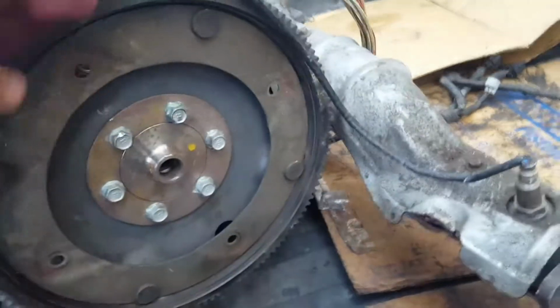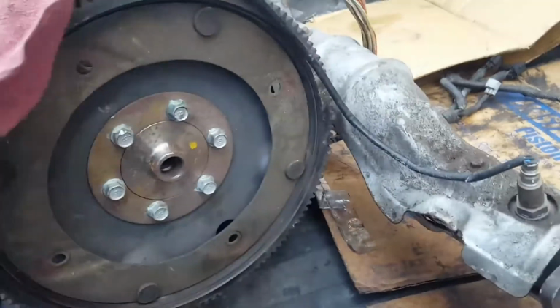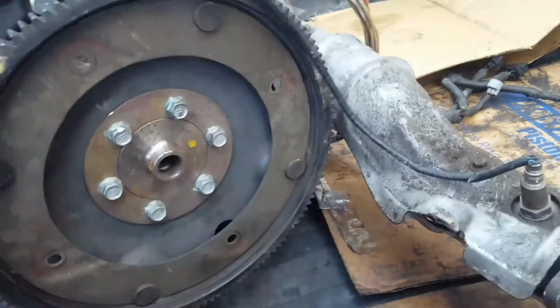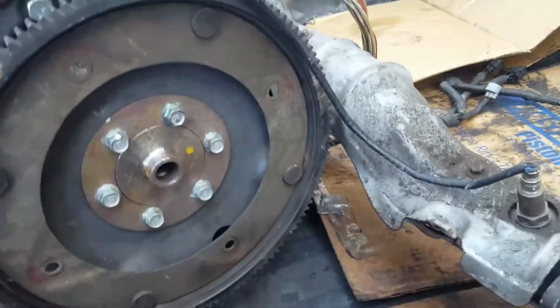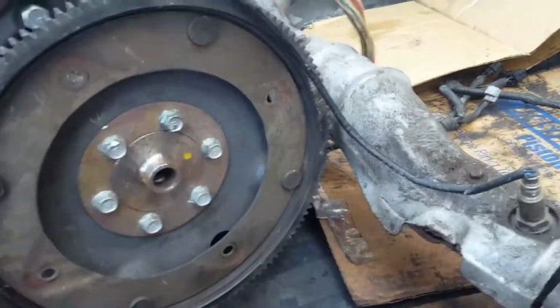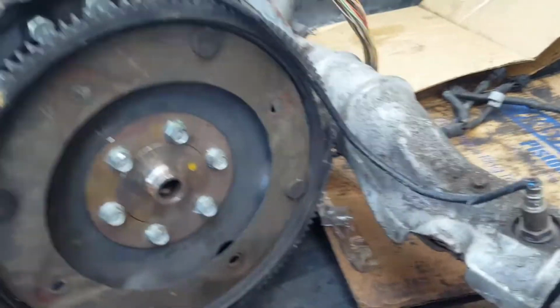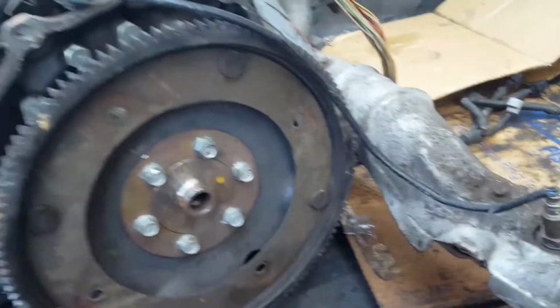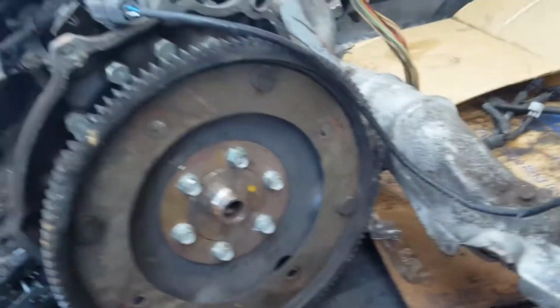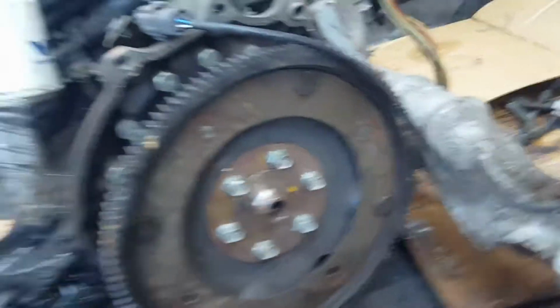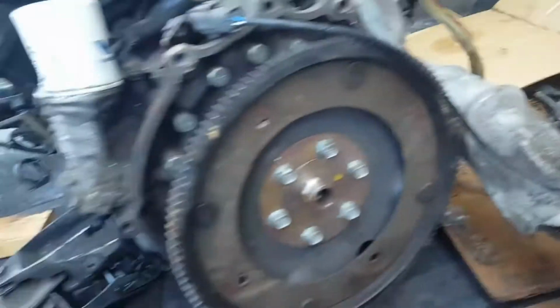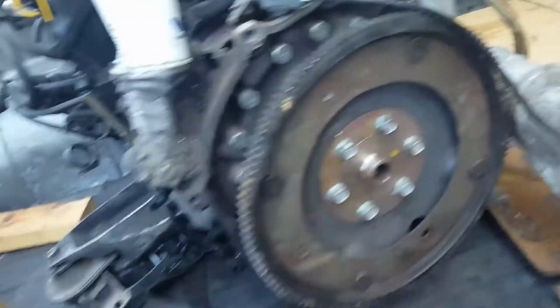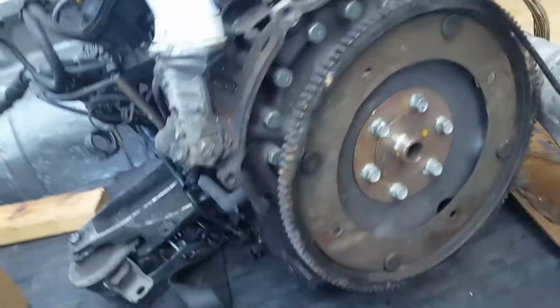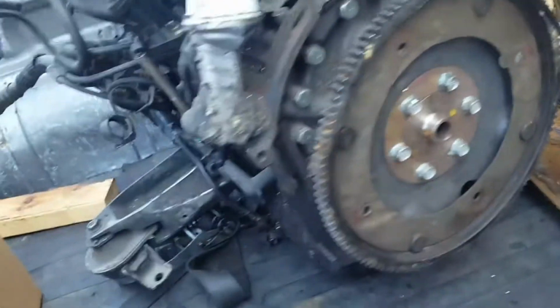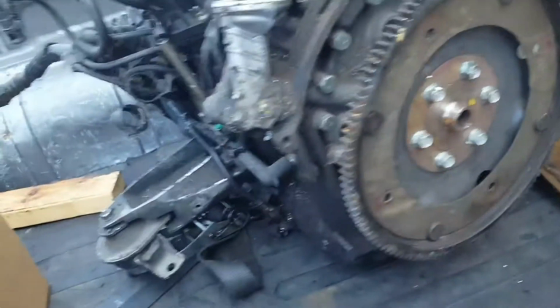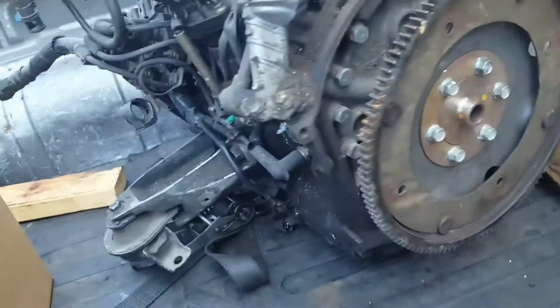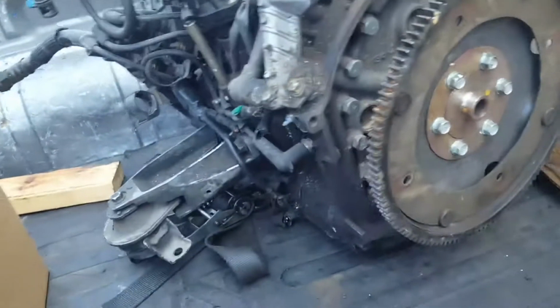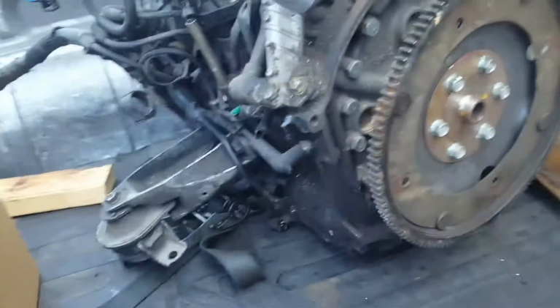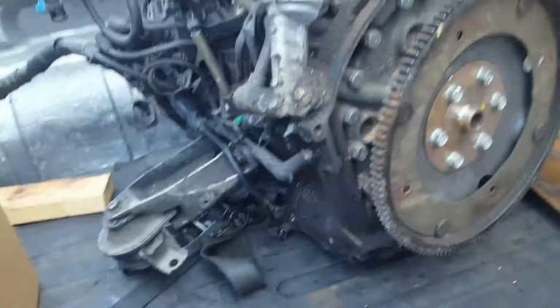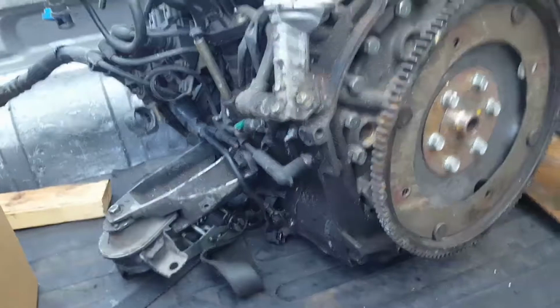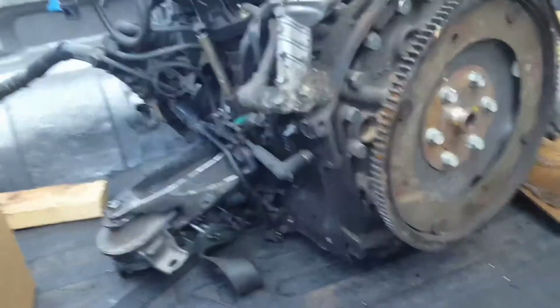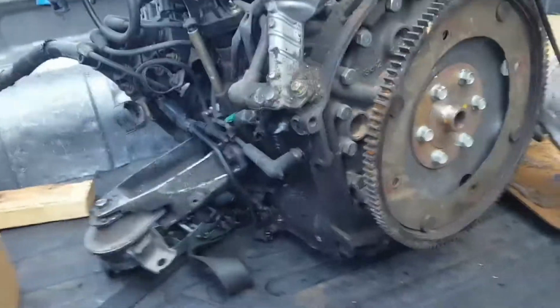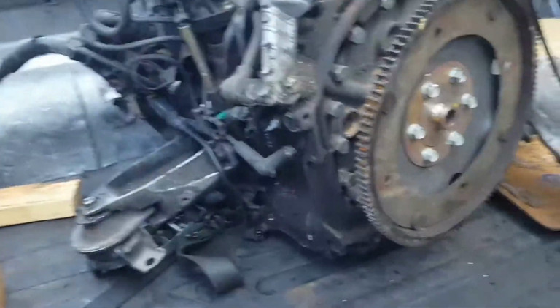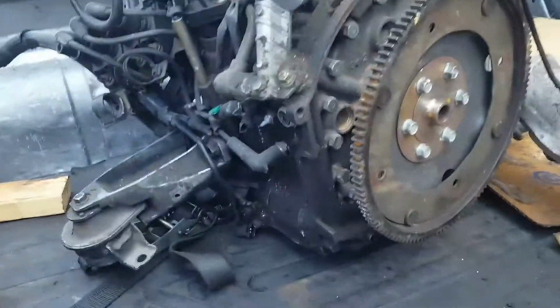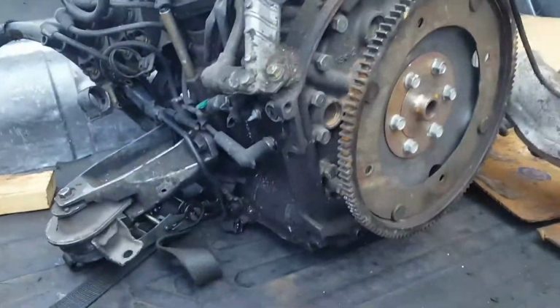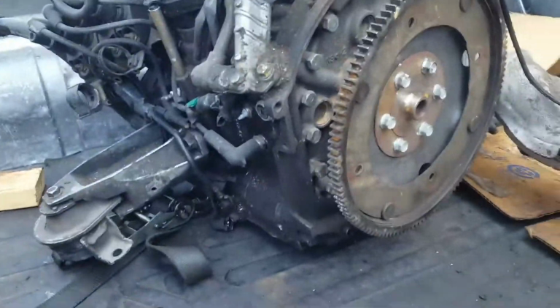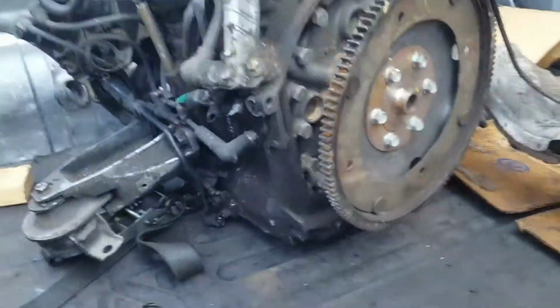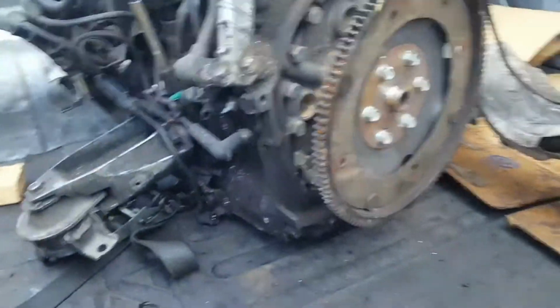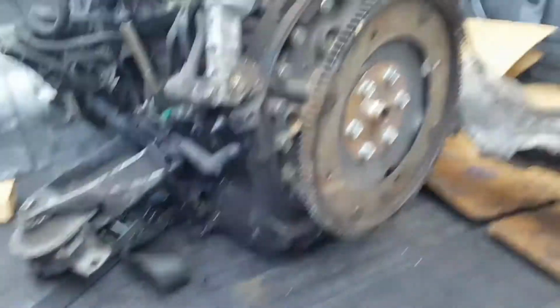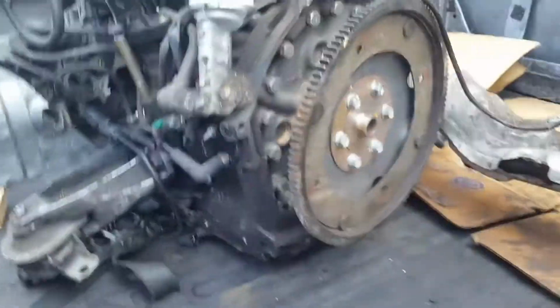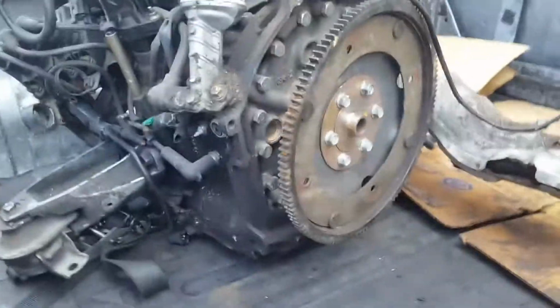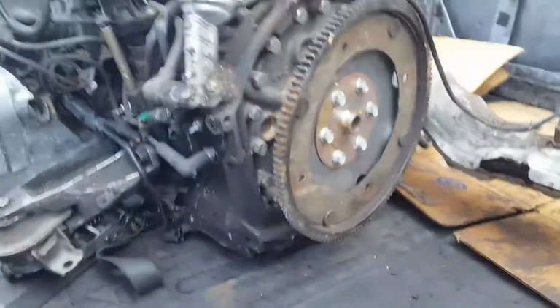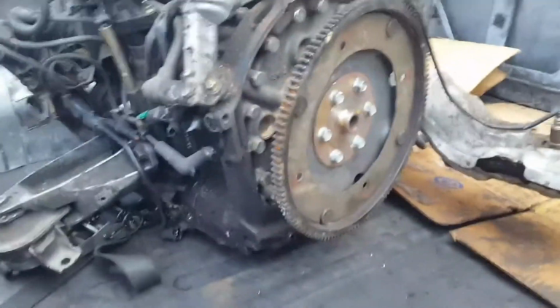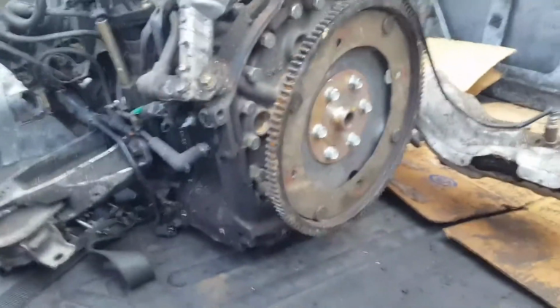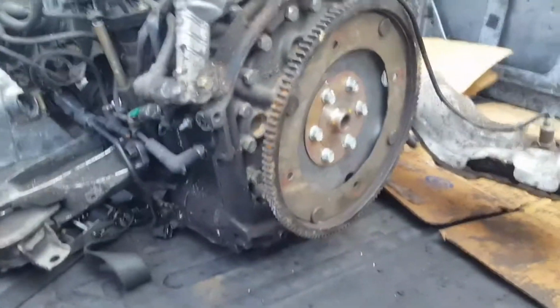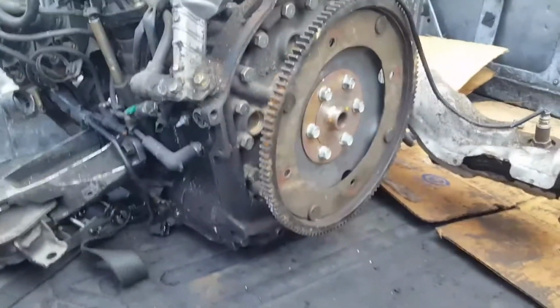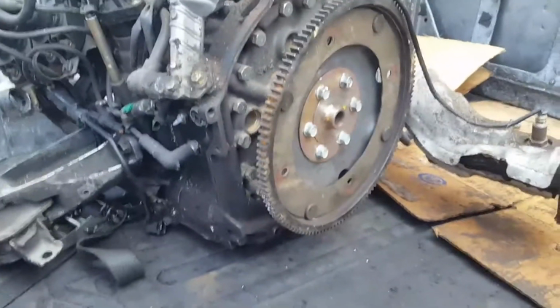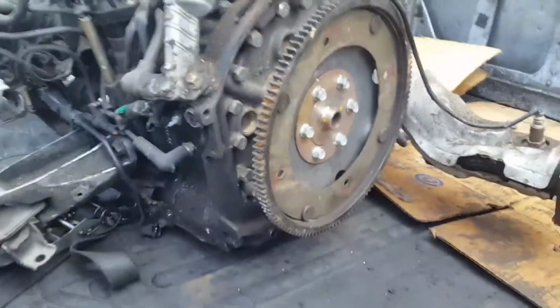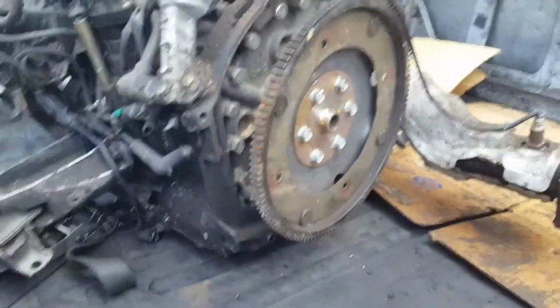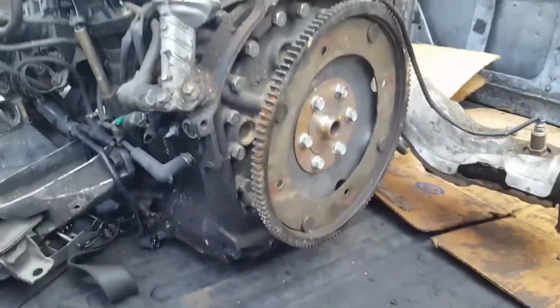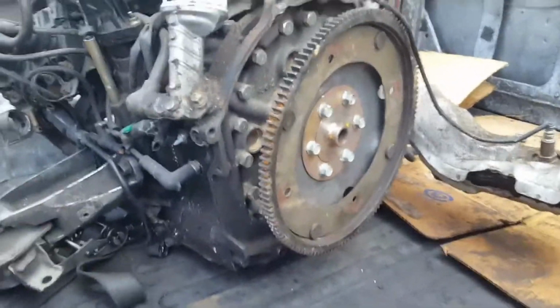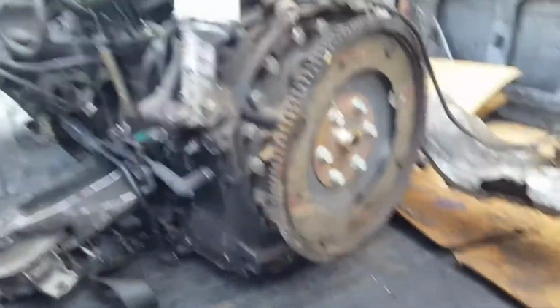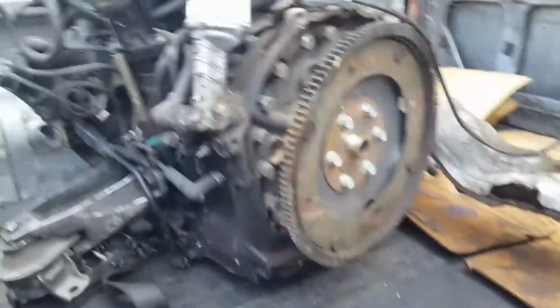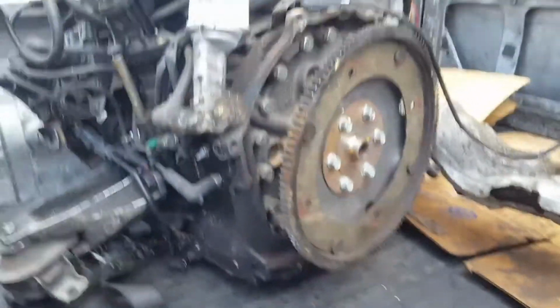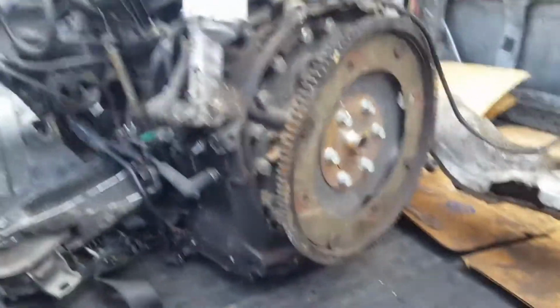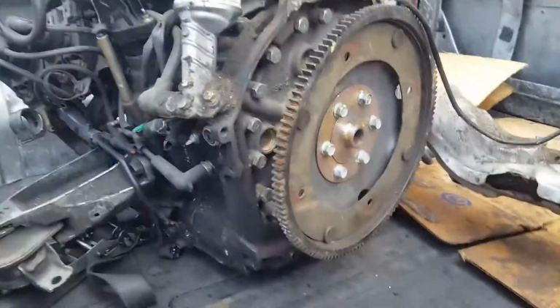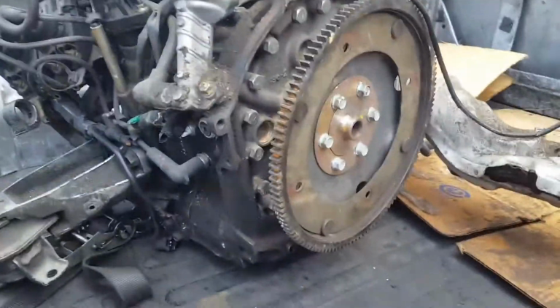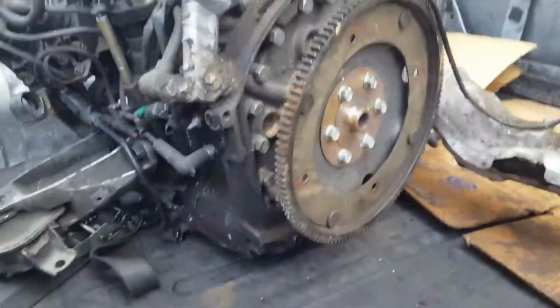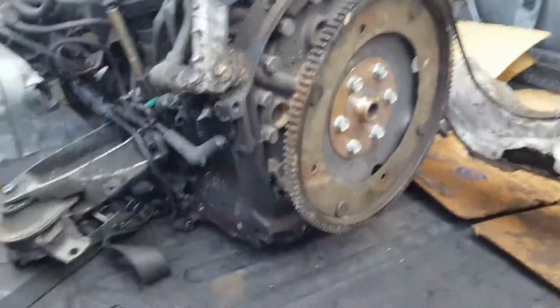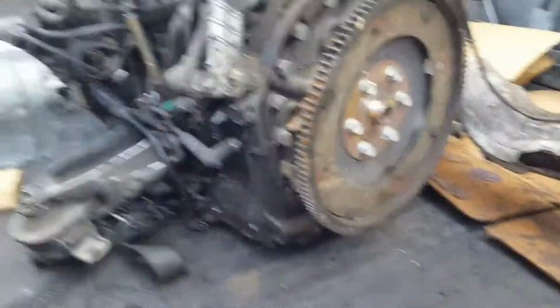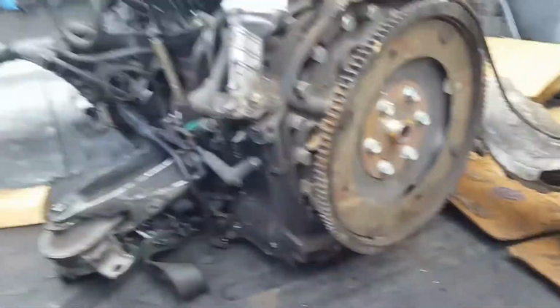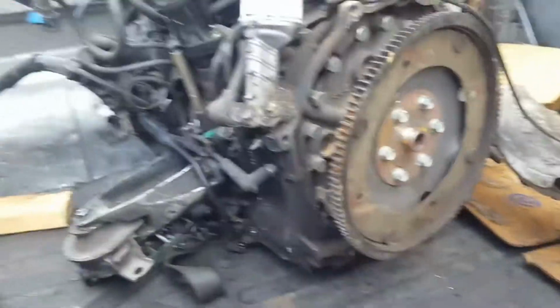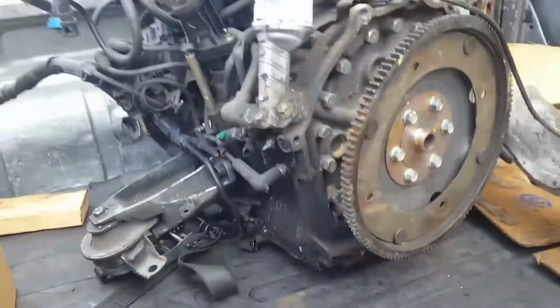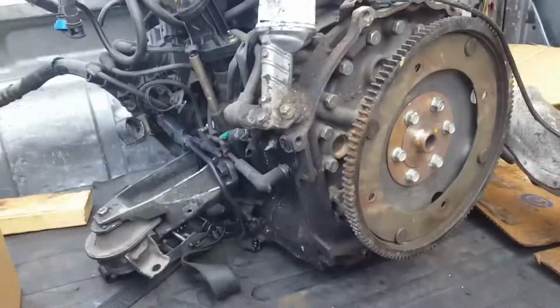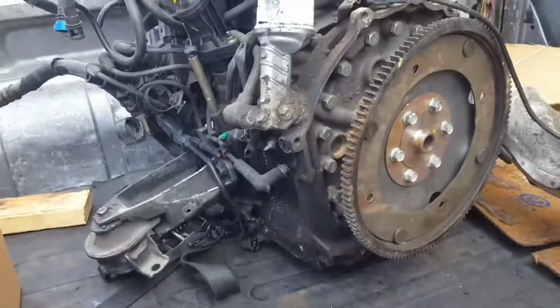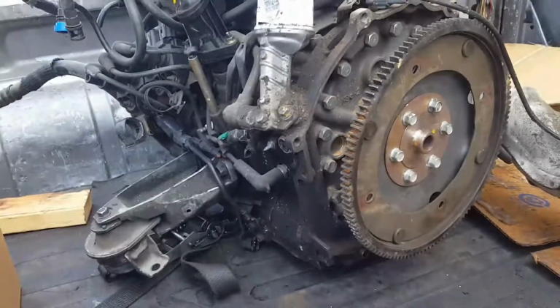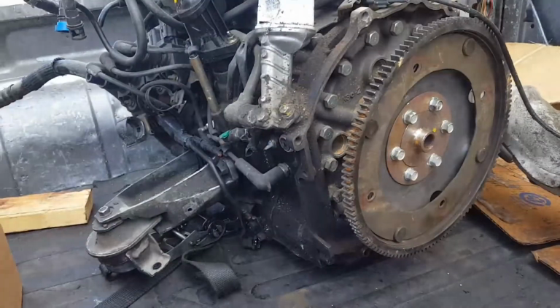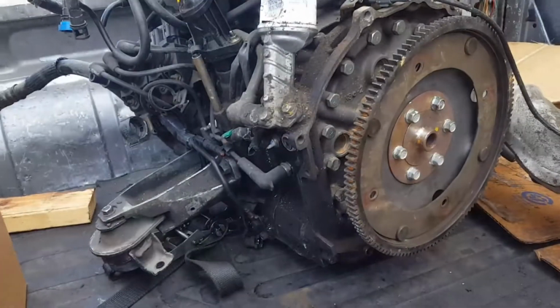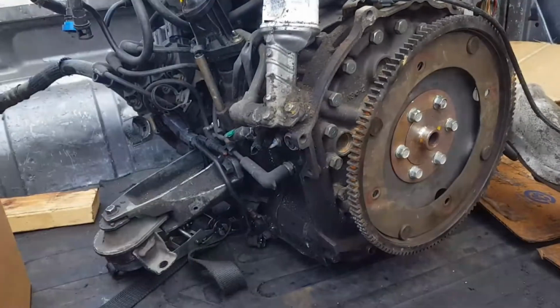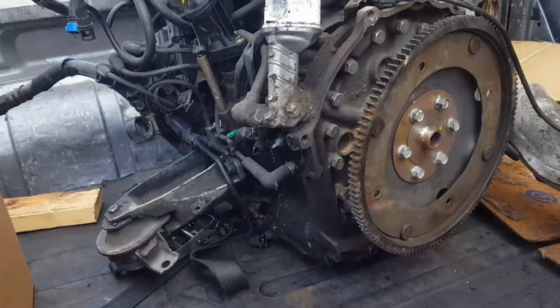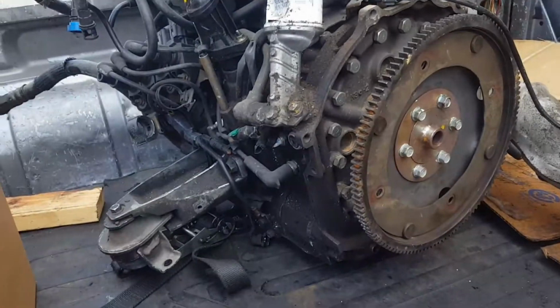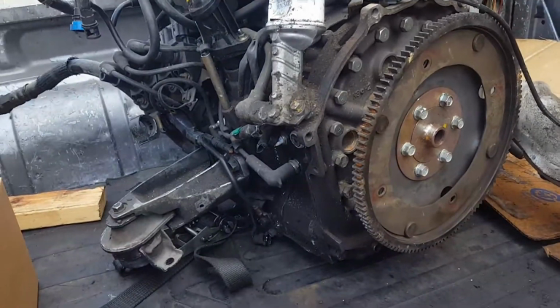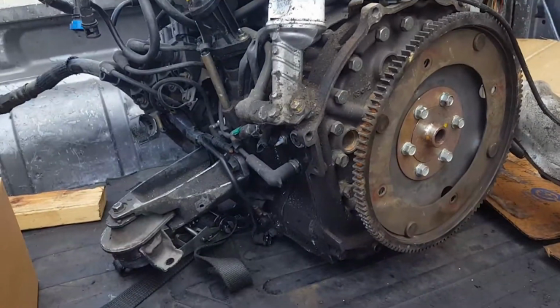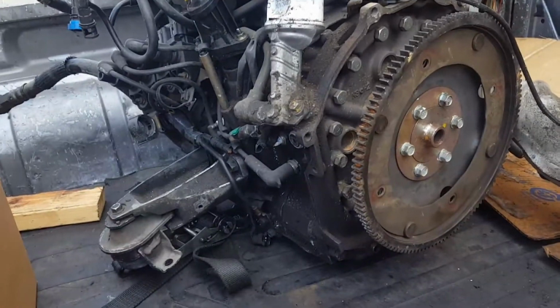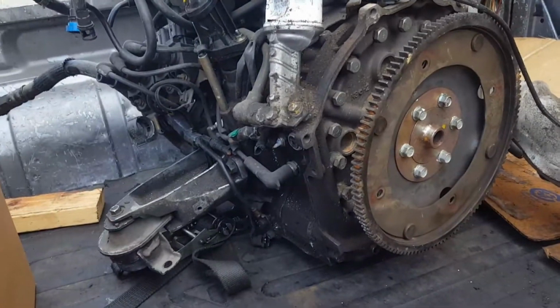13B Renesis. This is a 13B Renesis RX-8.